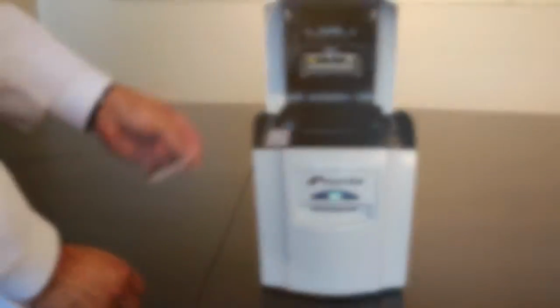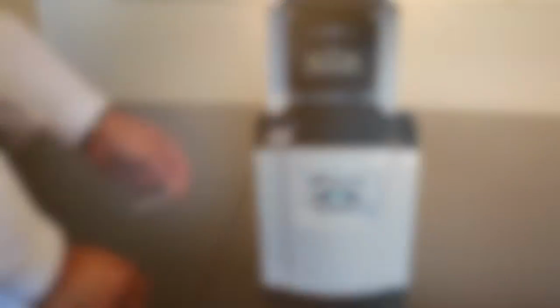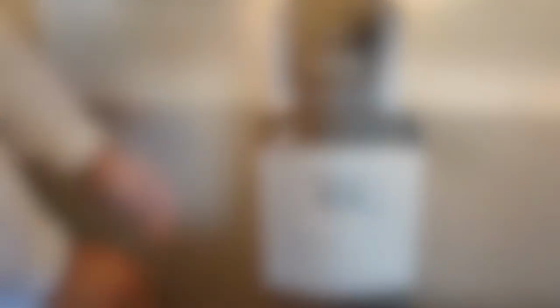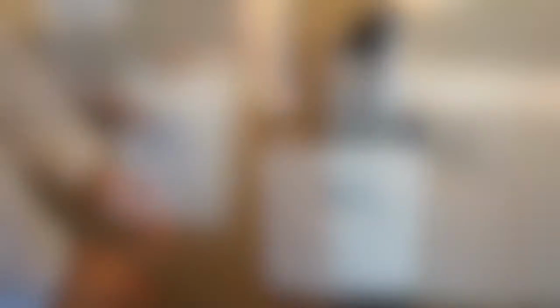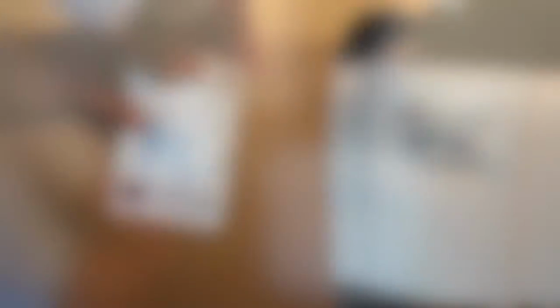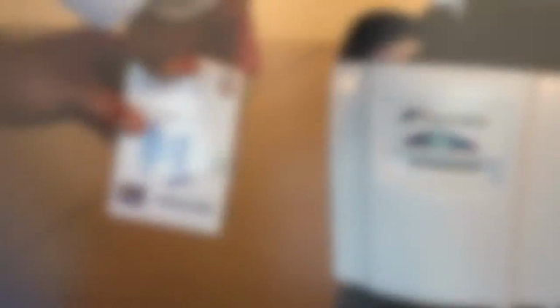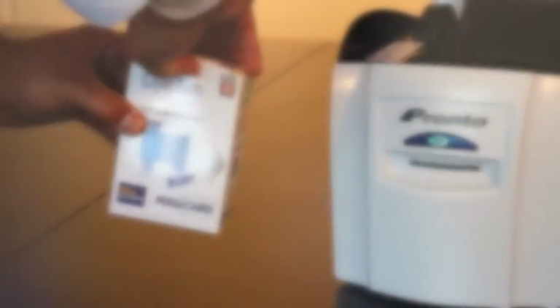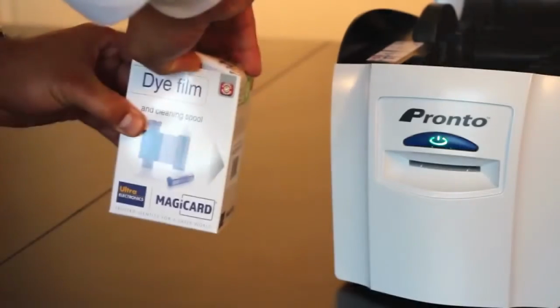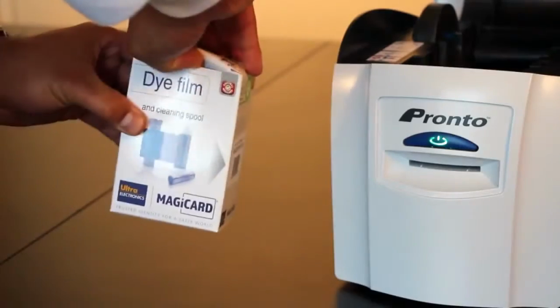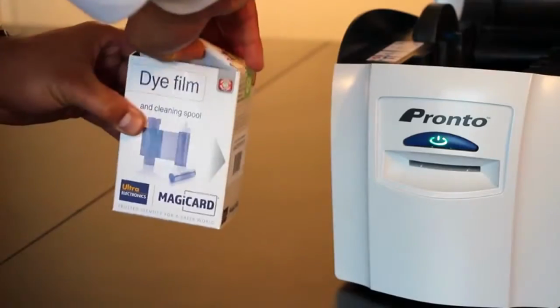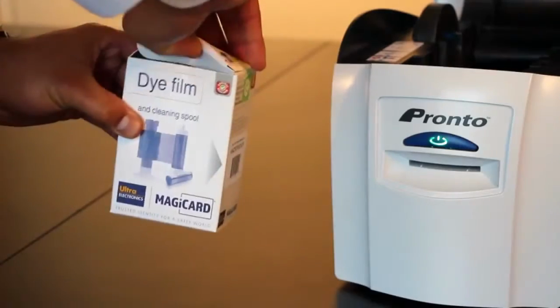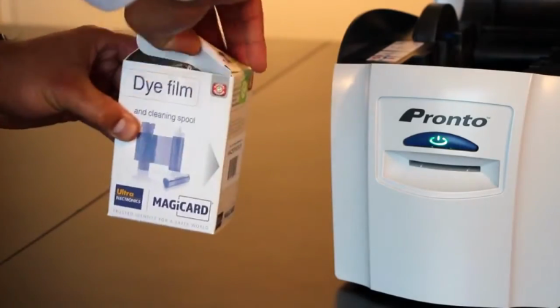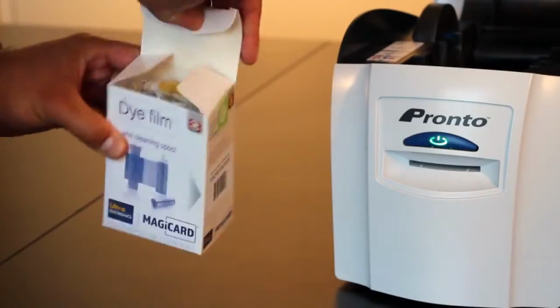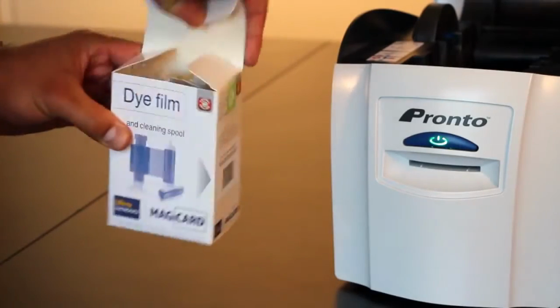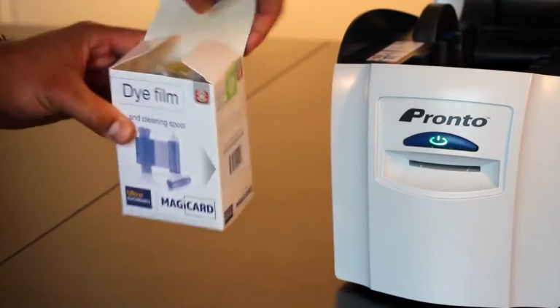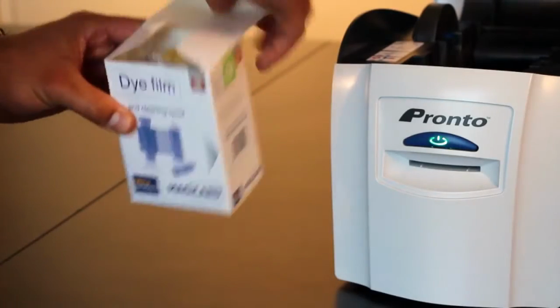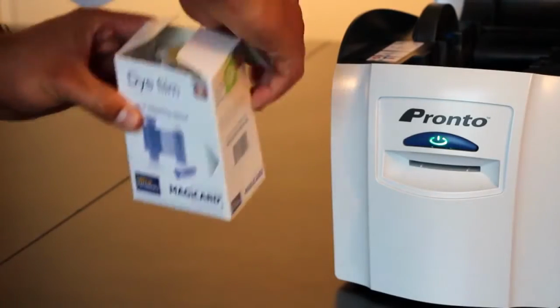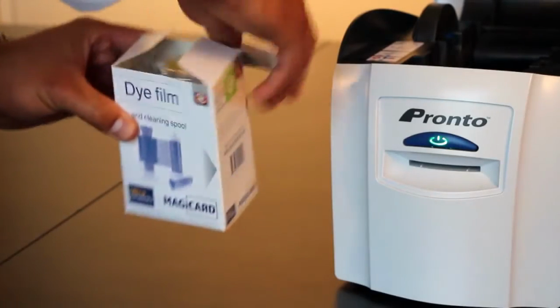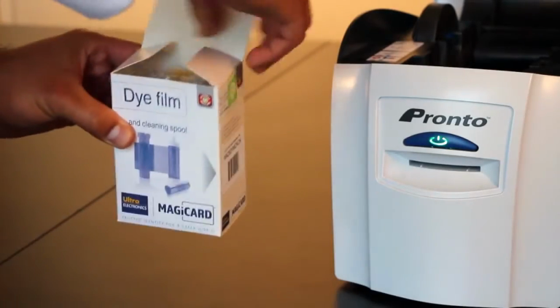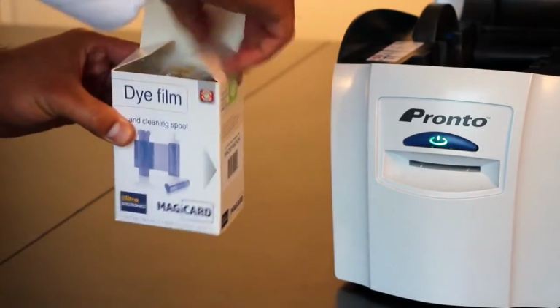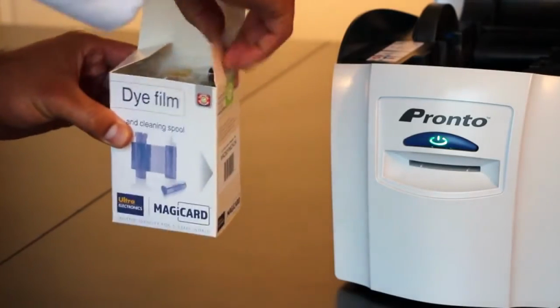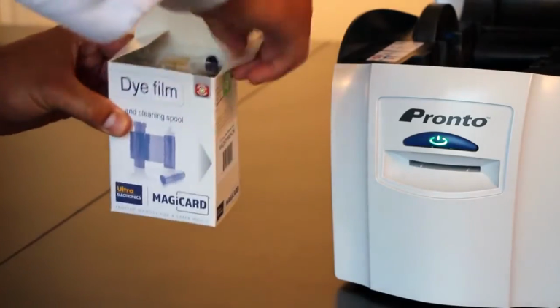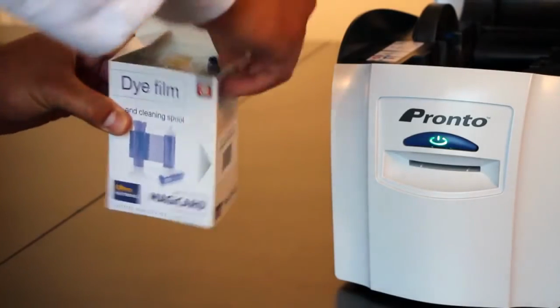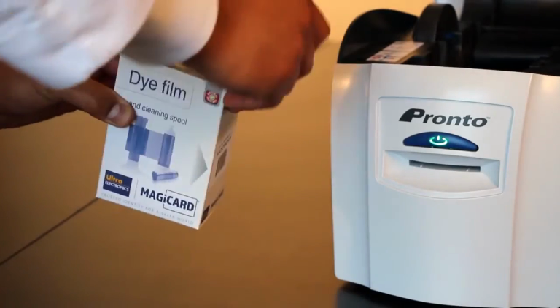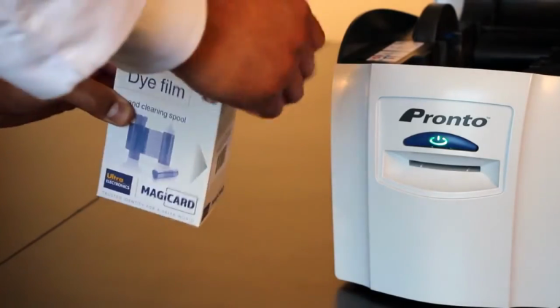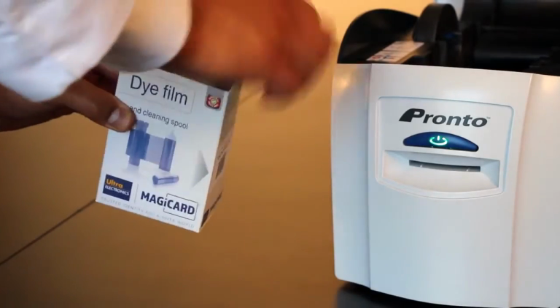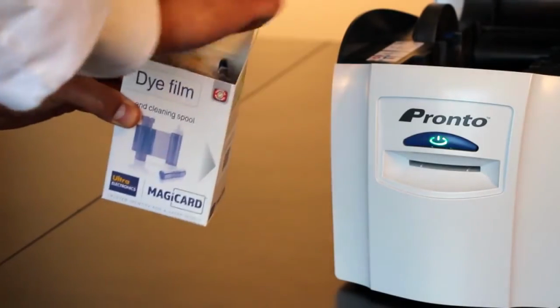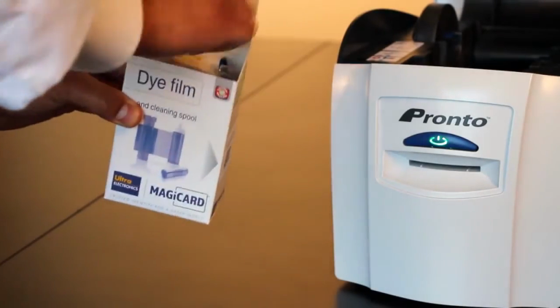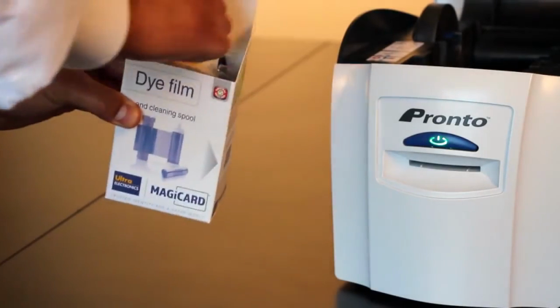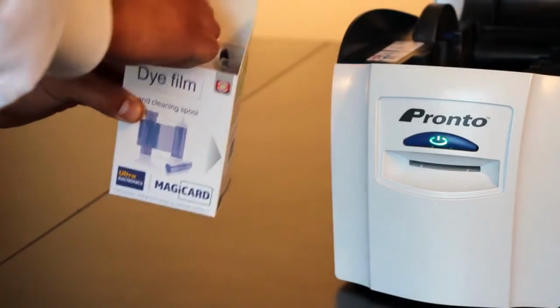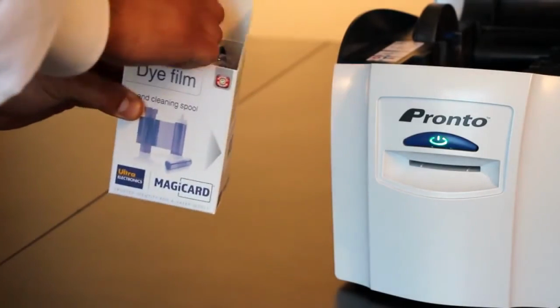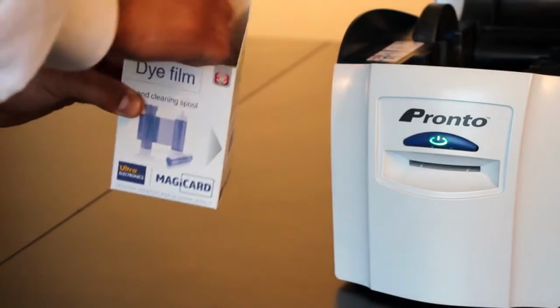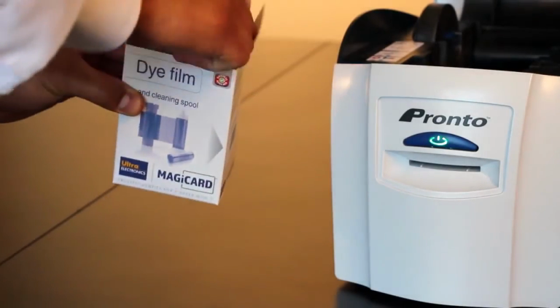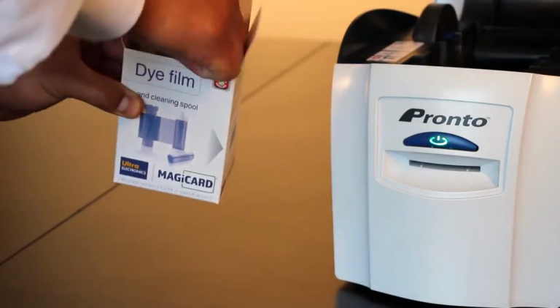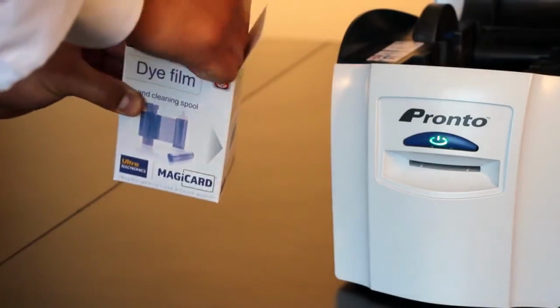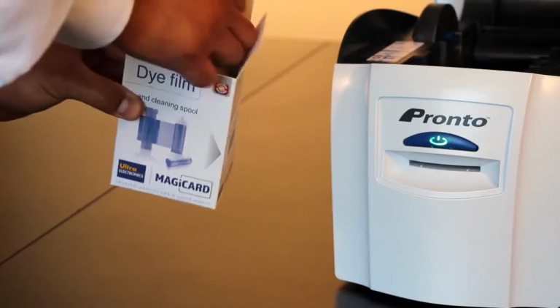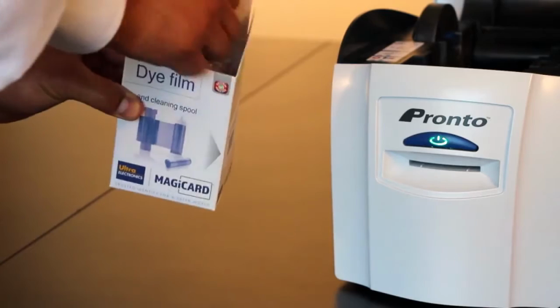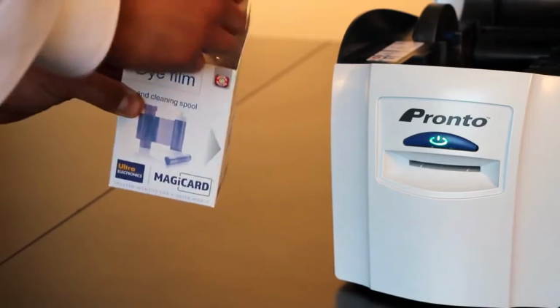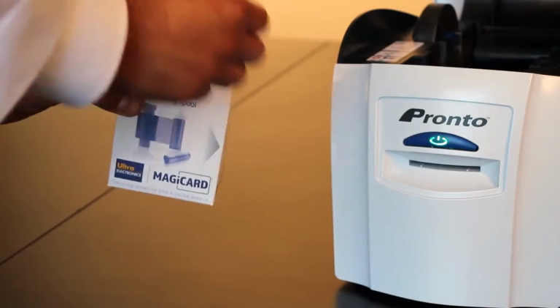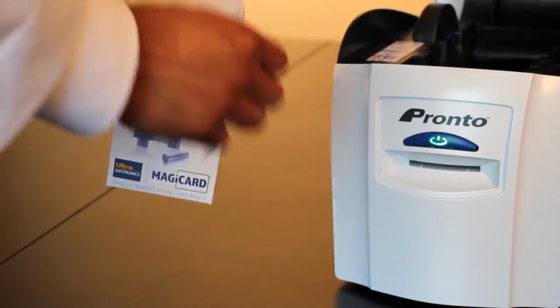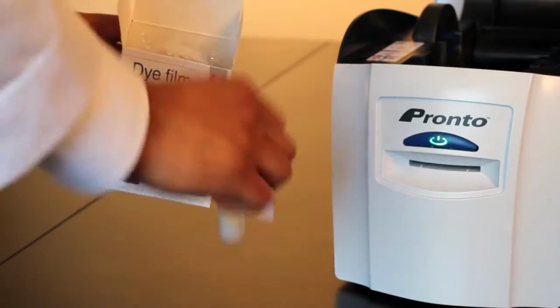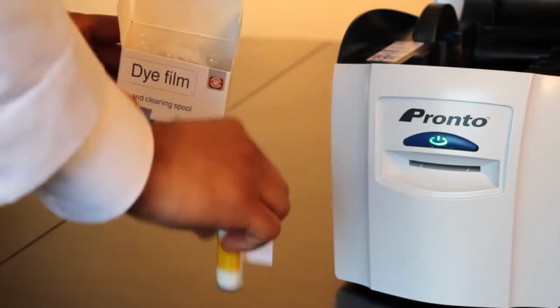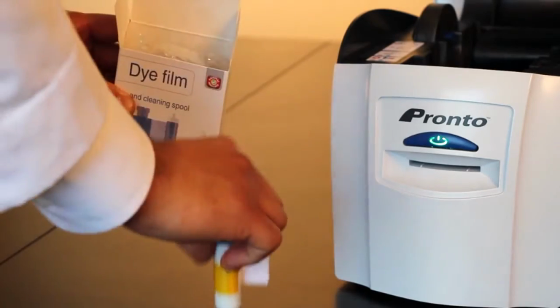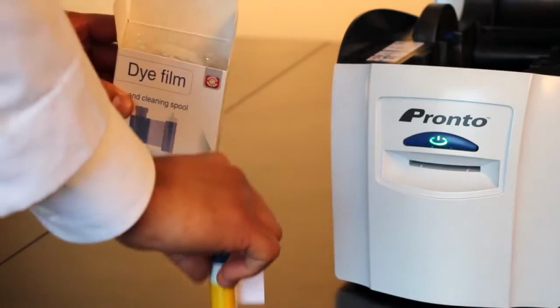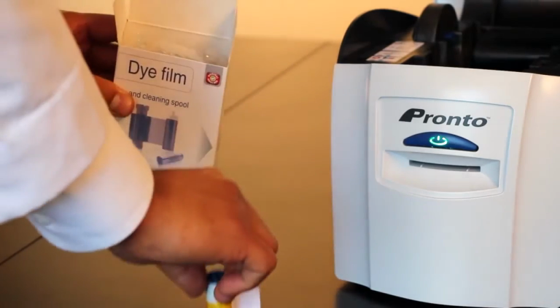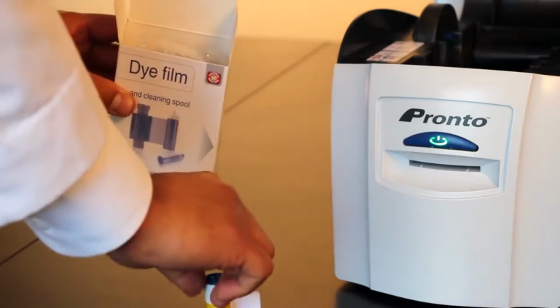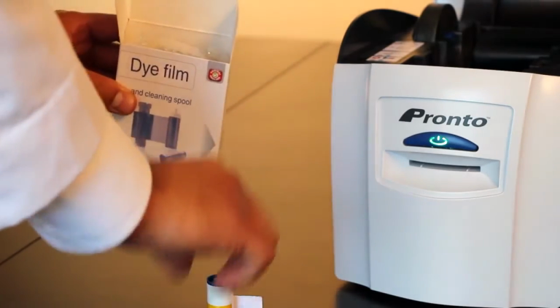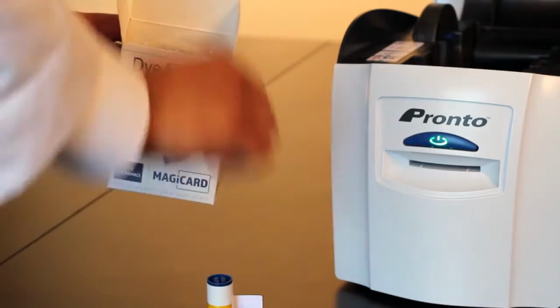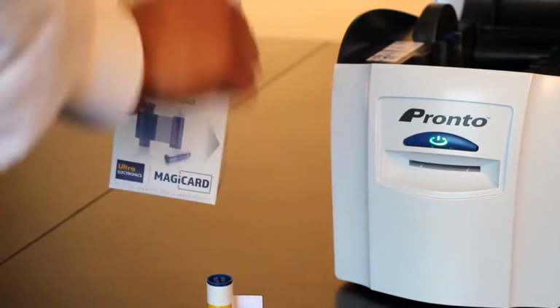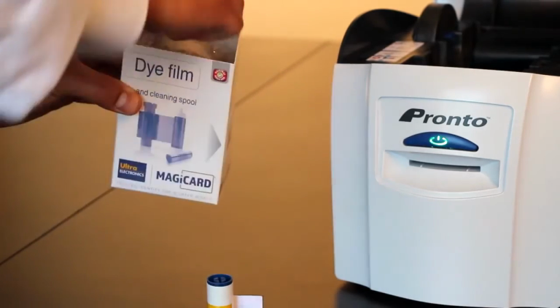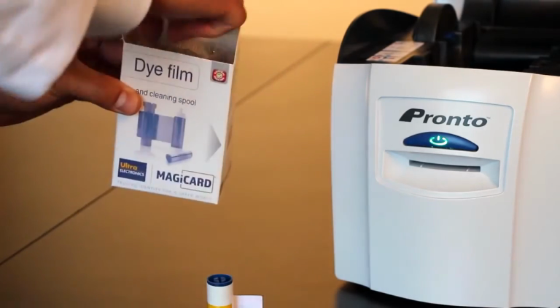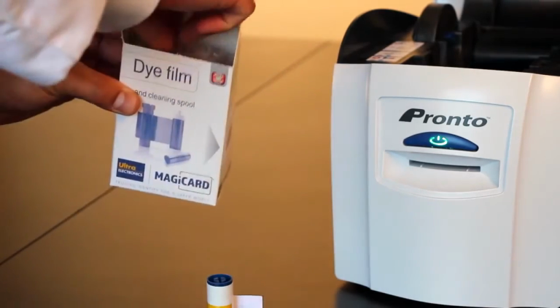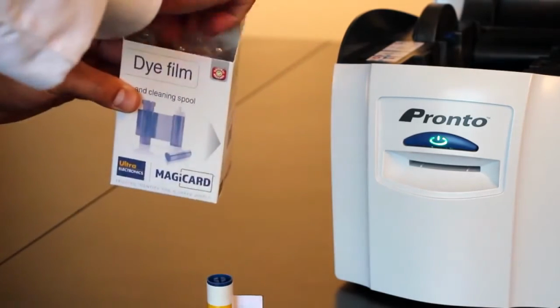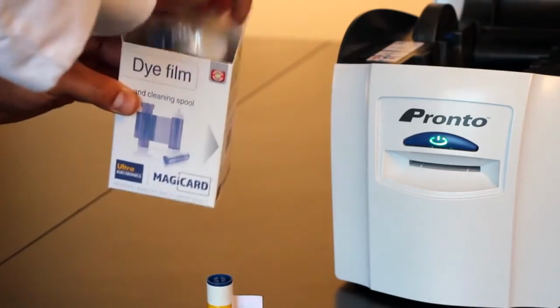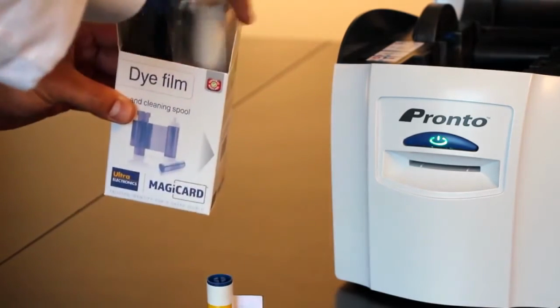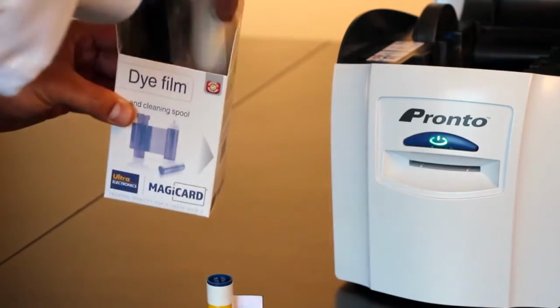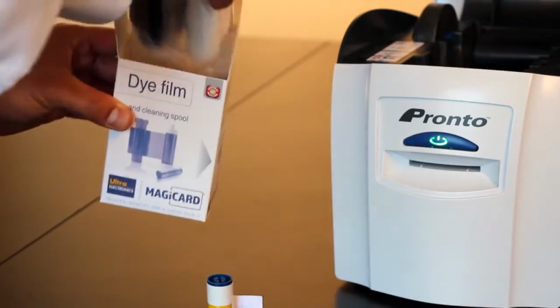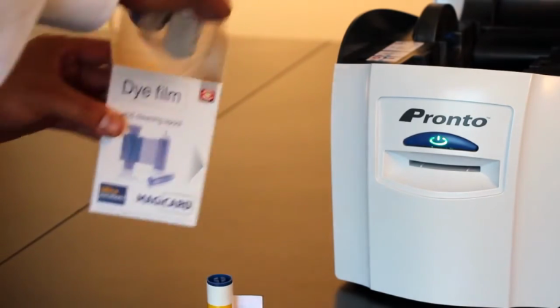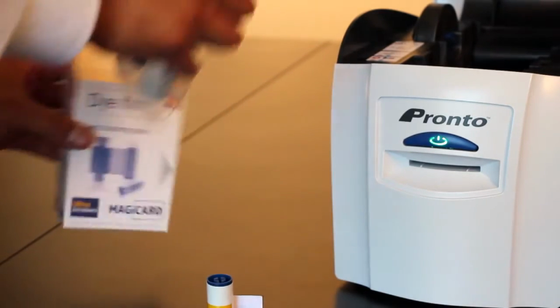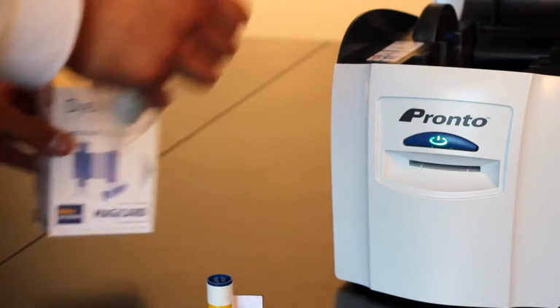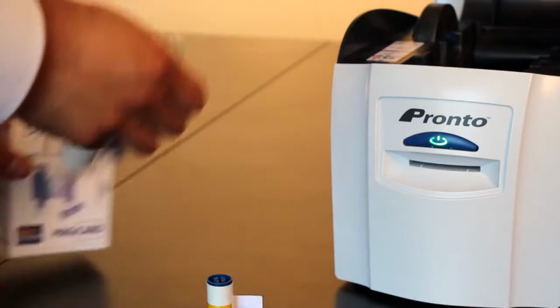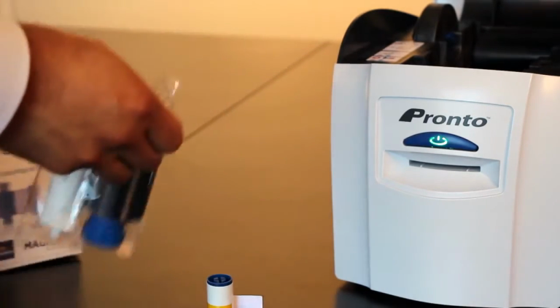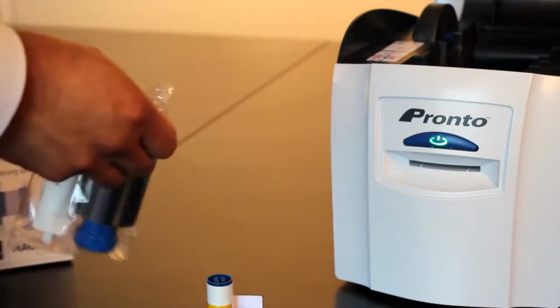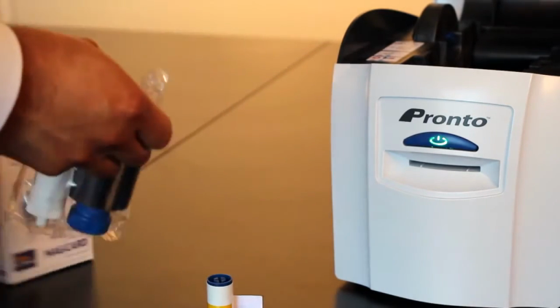Next, remove the blue roller and film from the dye film box. Unwrap the dye film and place it inside the printer.